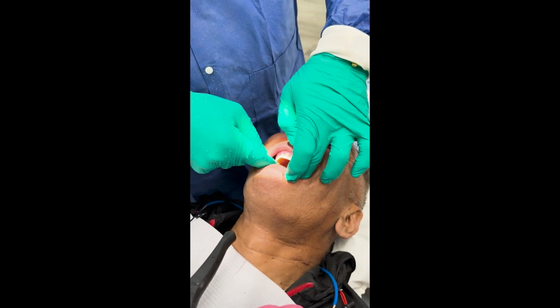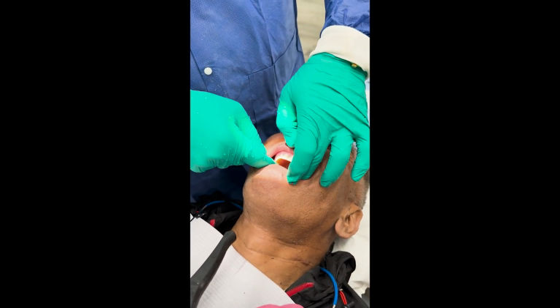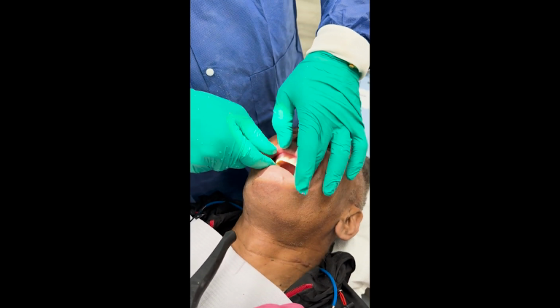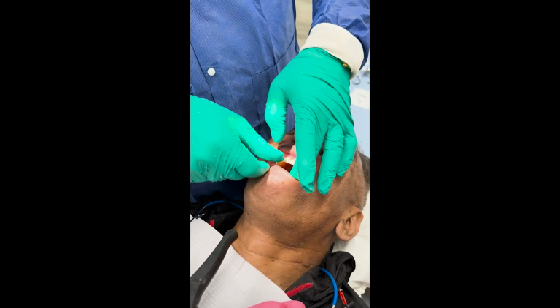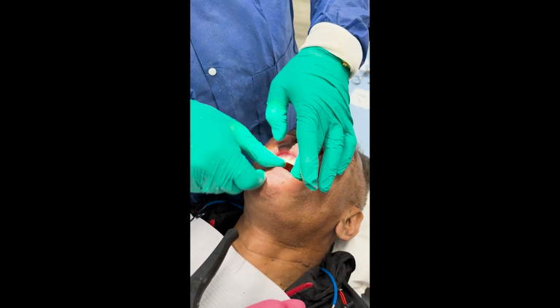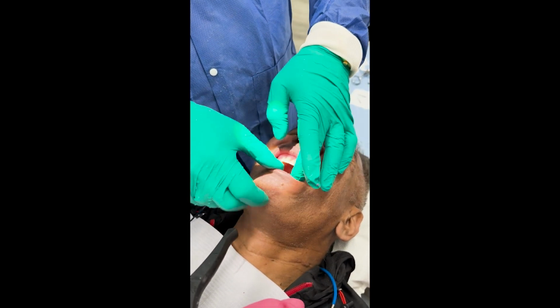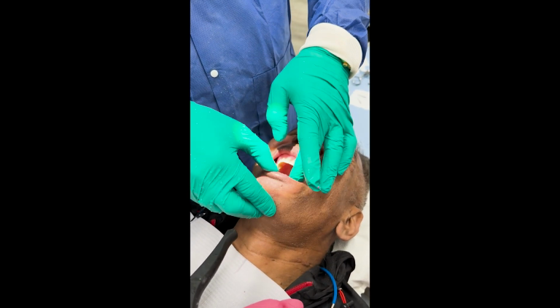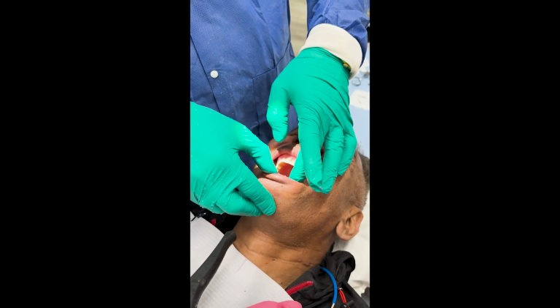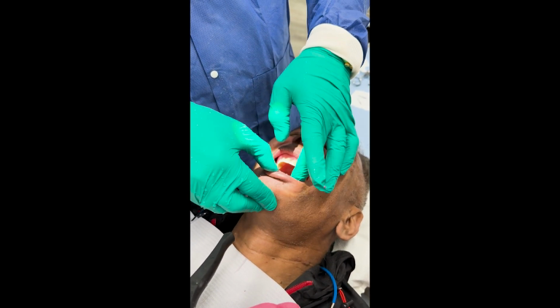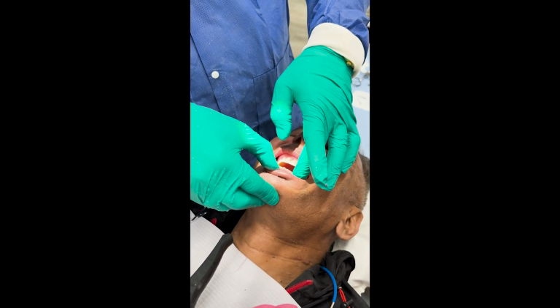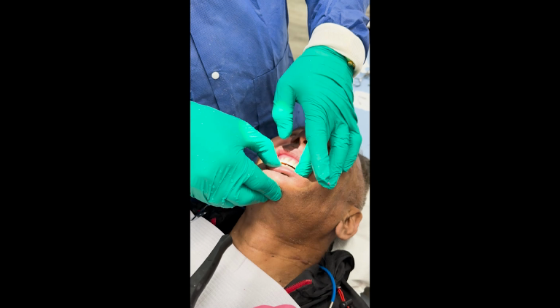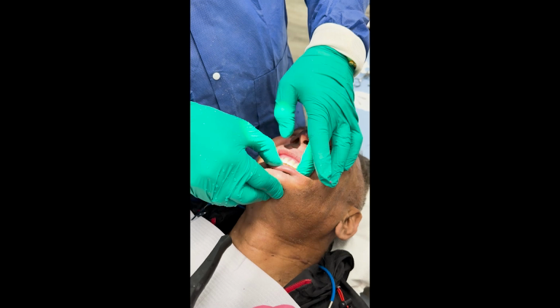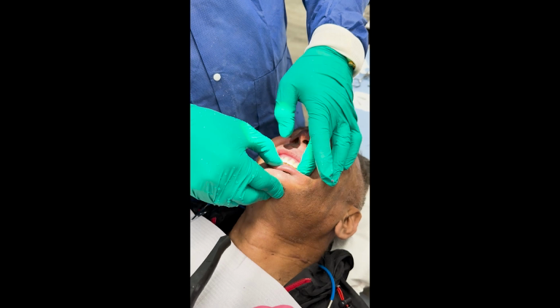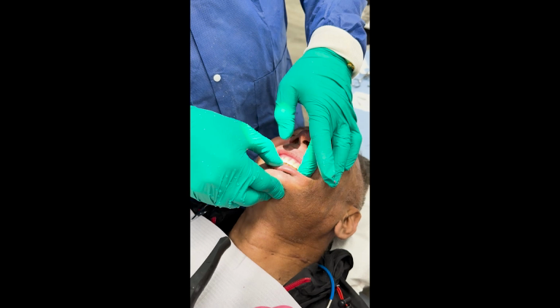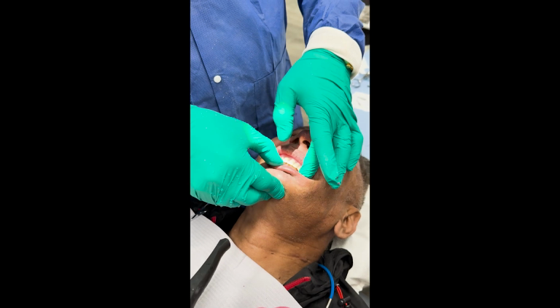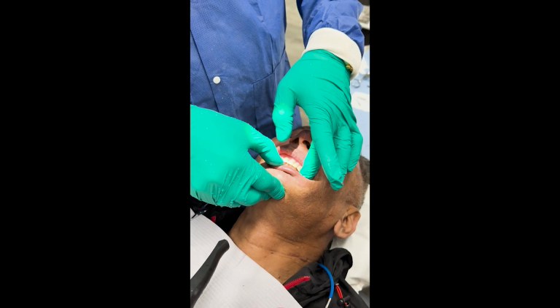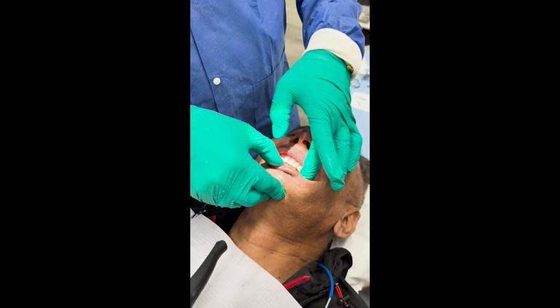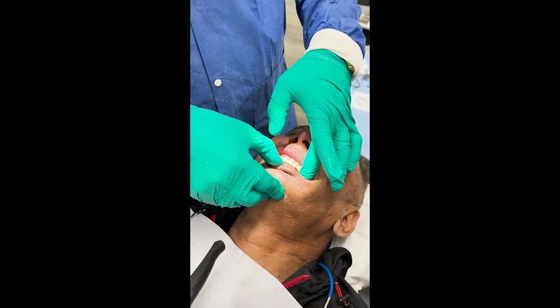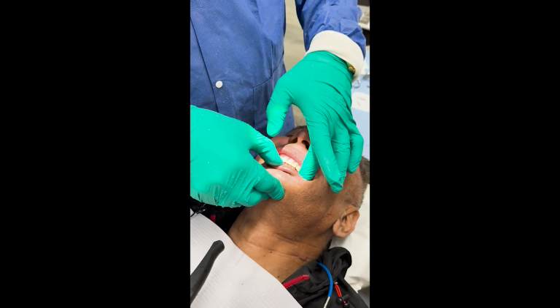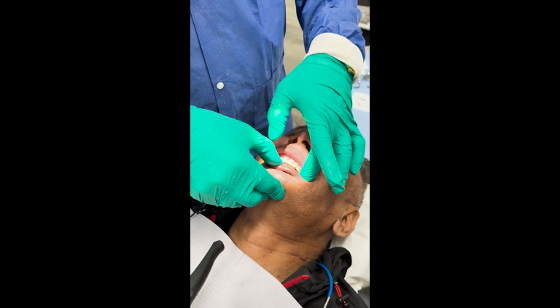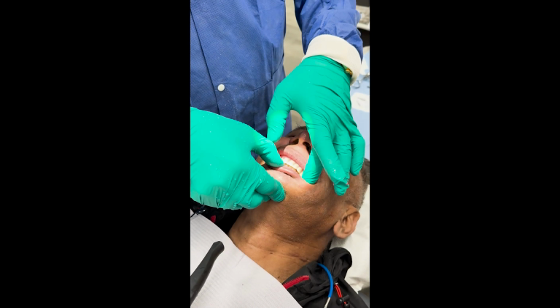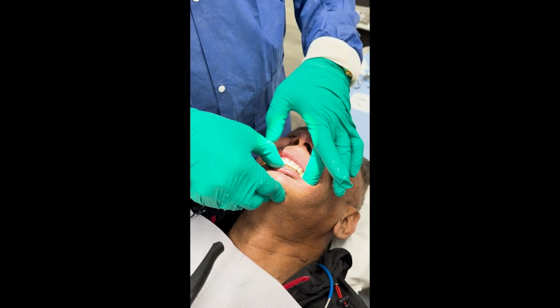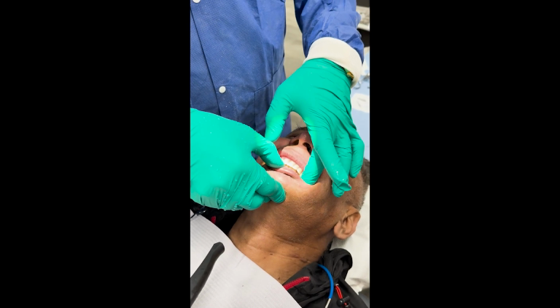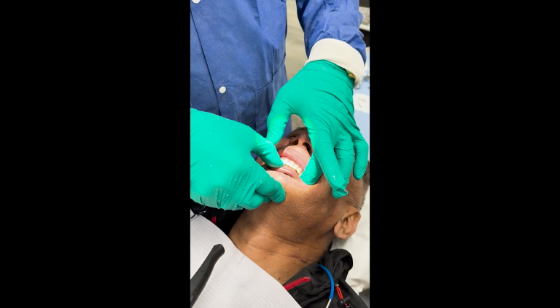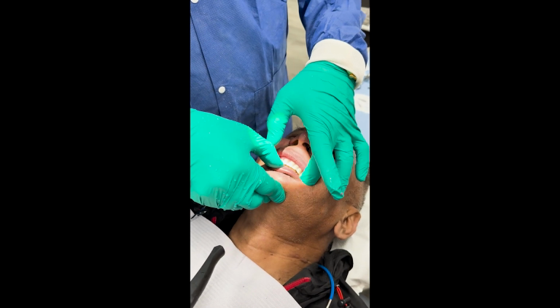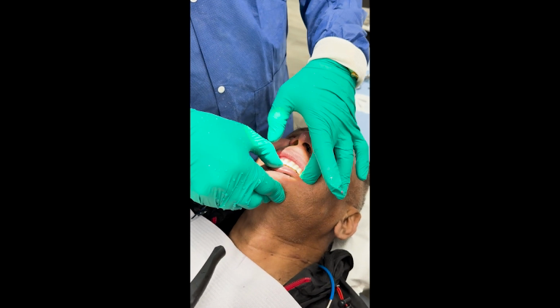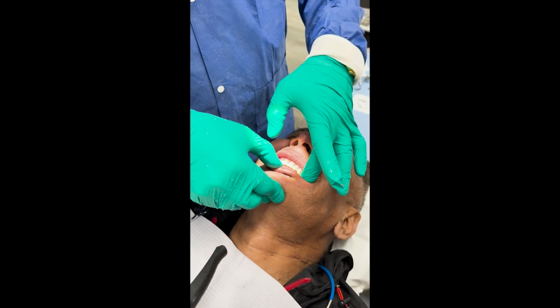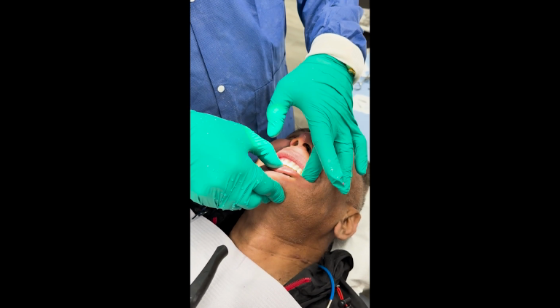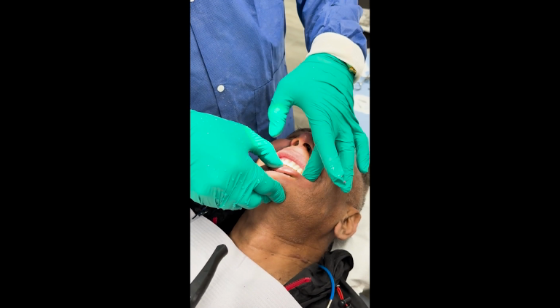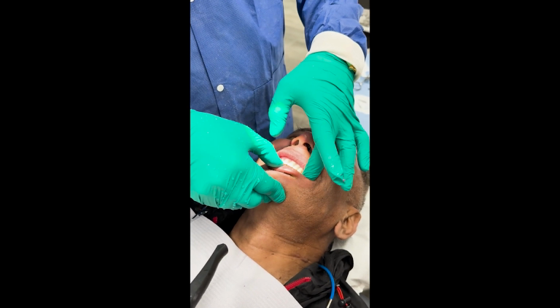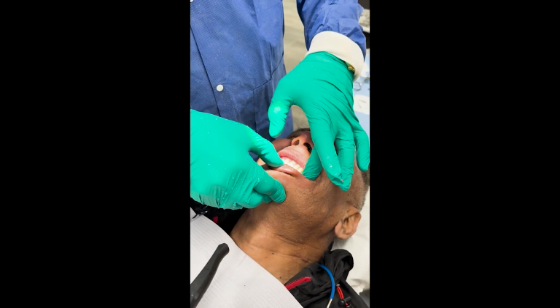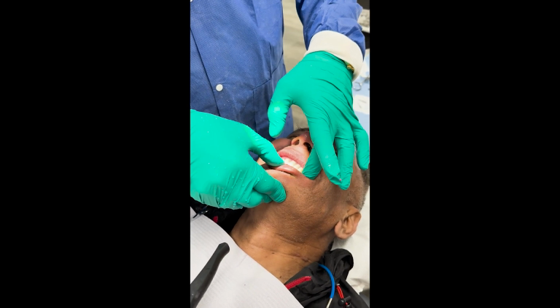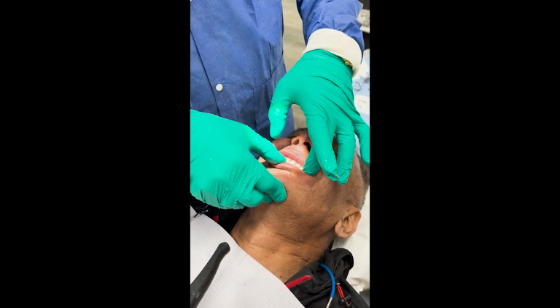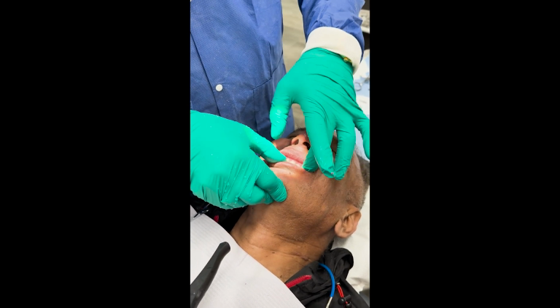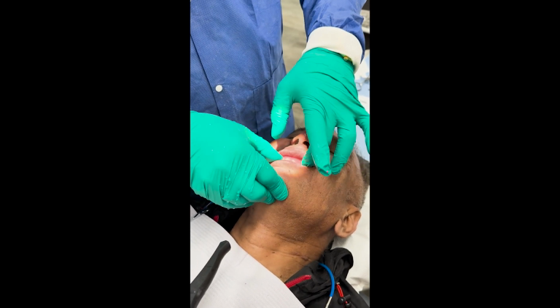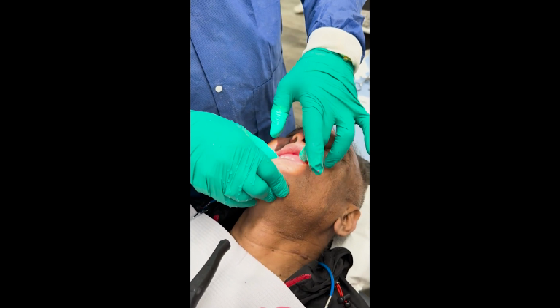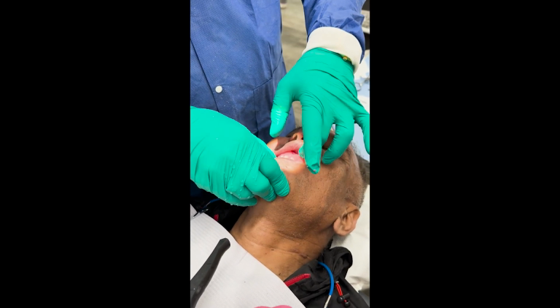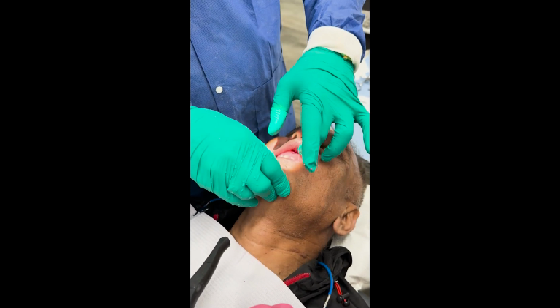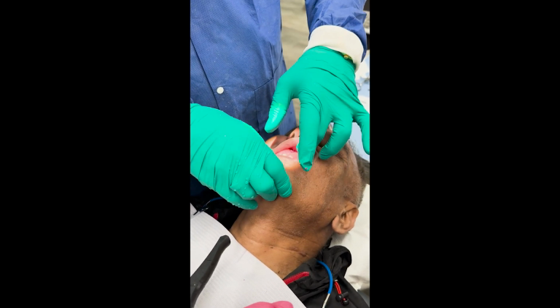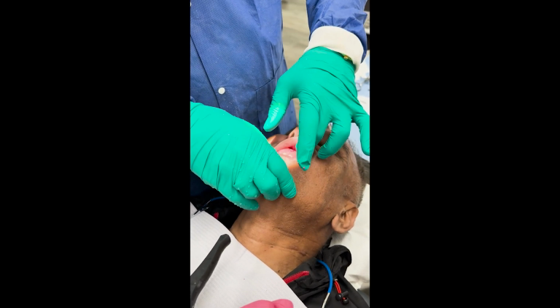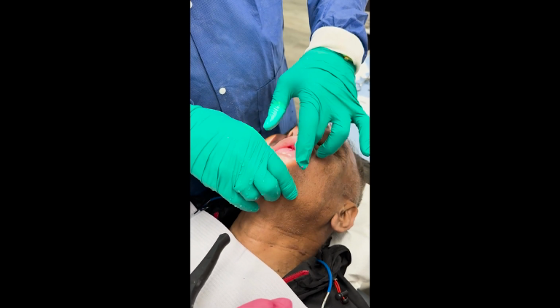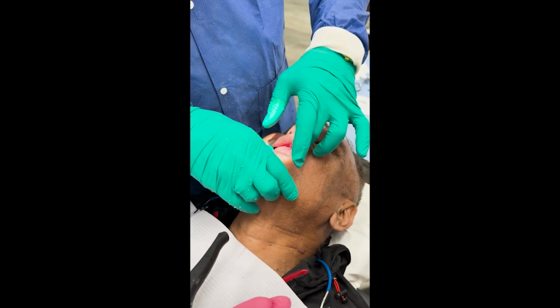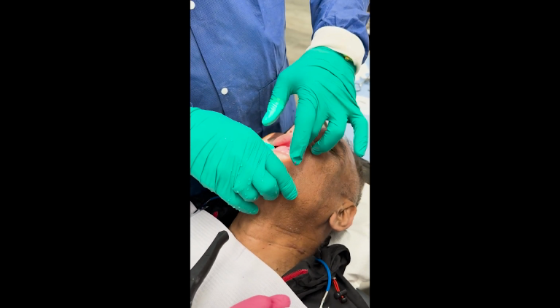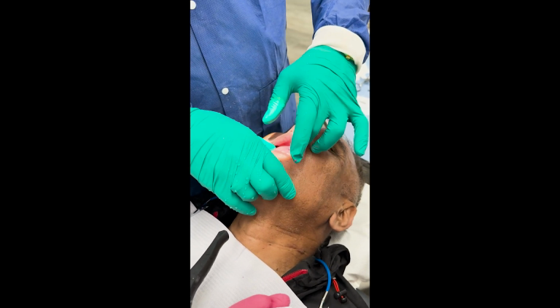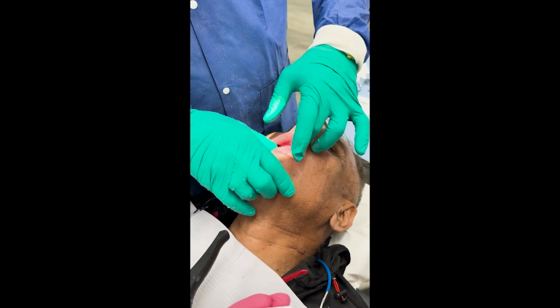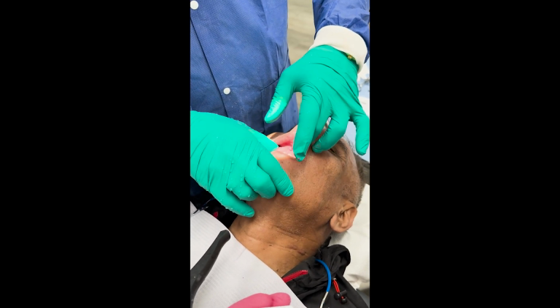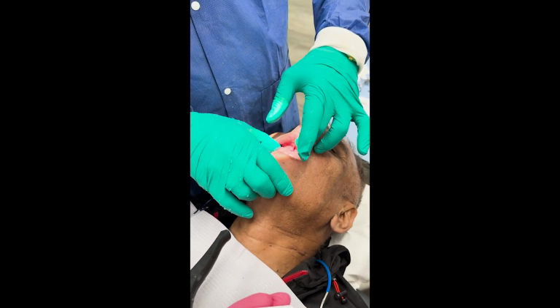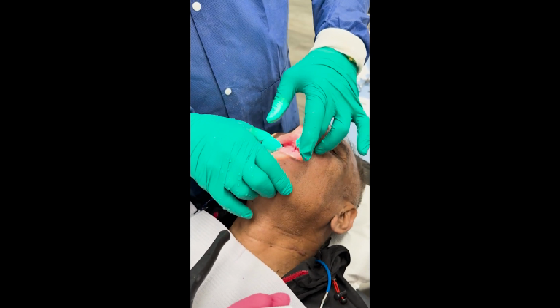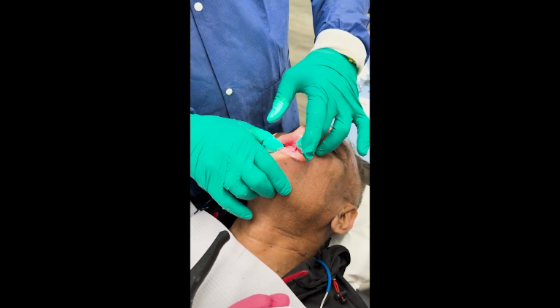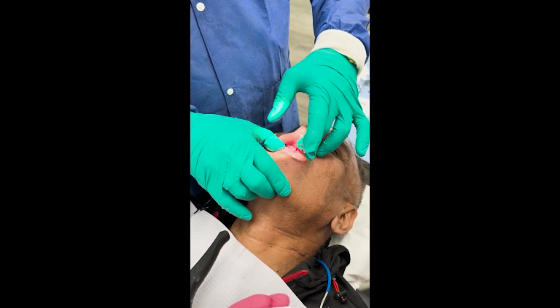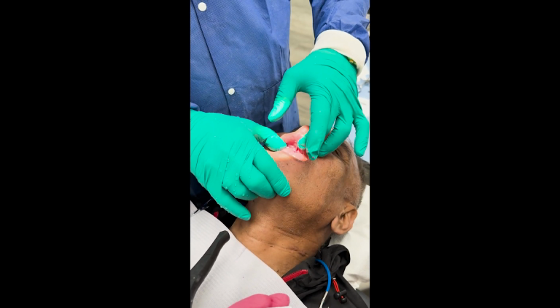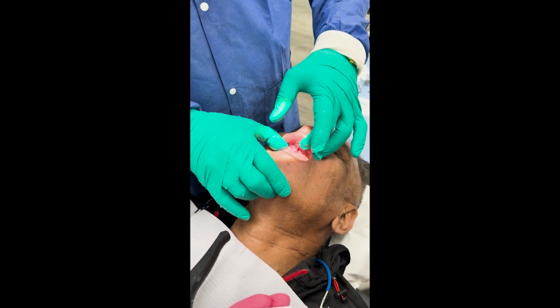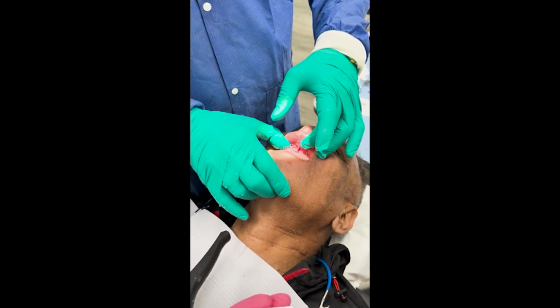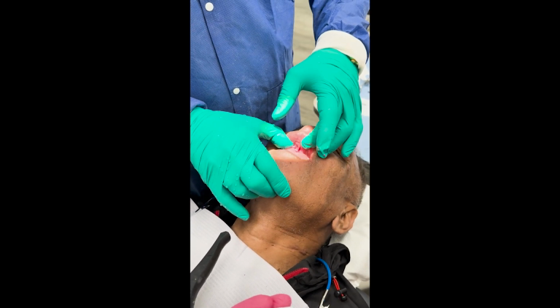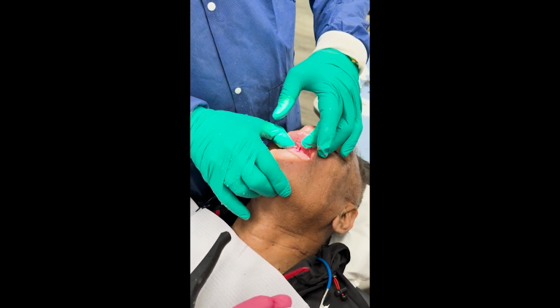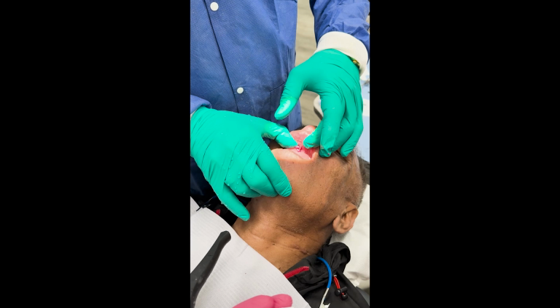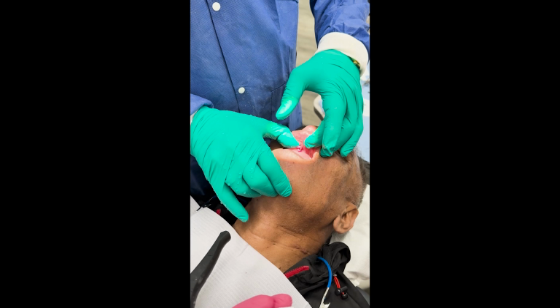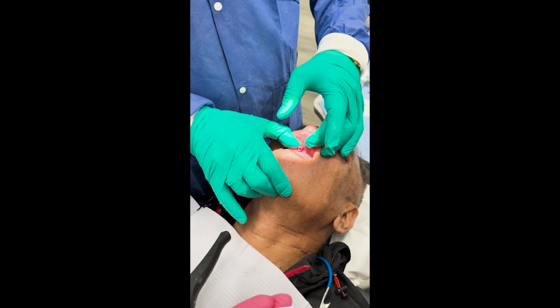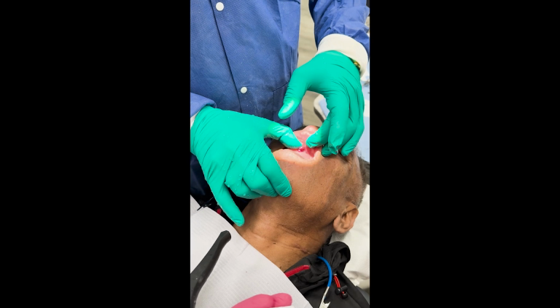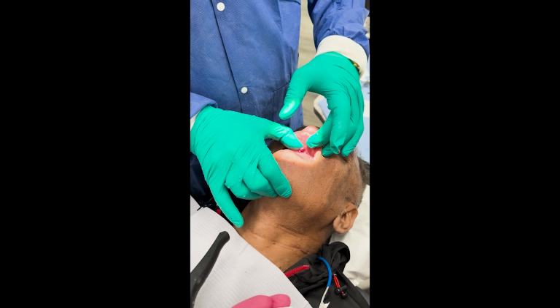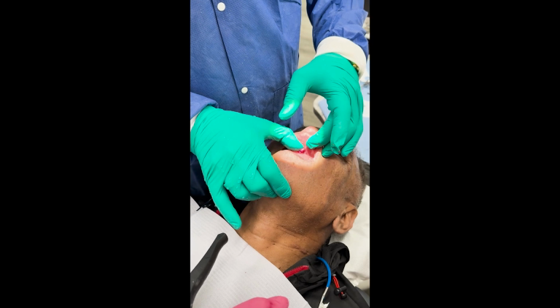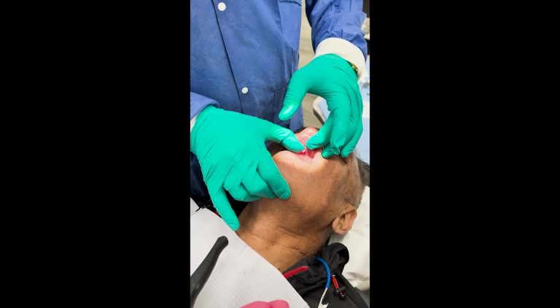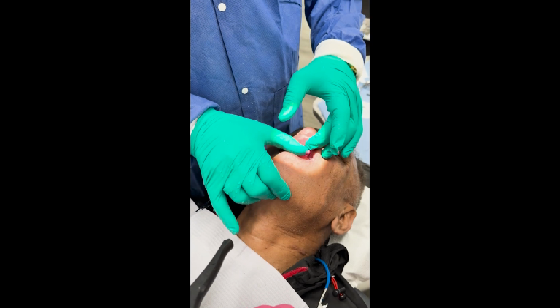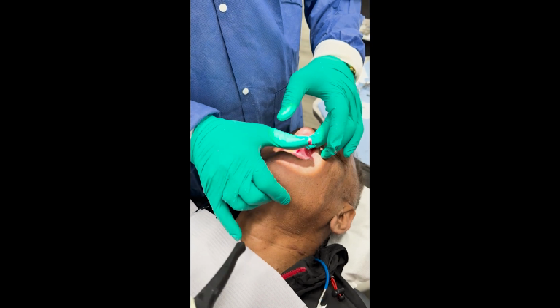Bite together and just hold that for a couple minutes. You can wipe off any excess here.